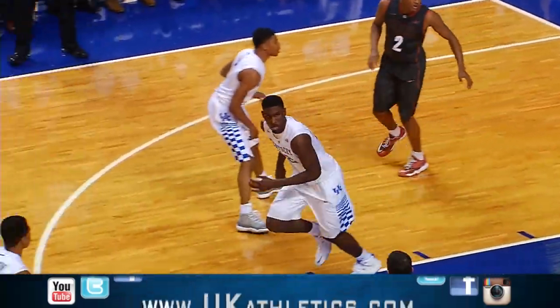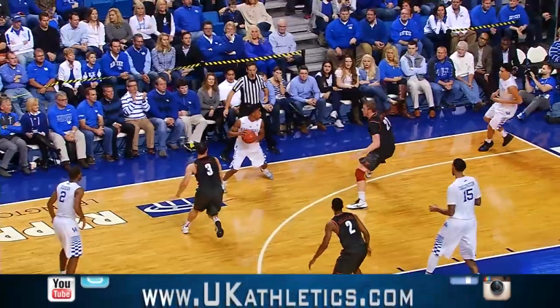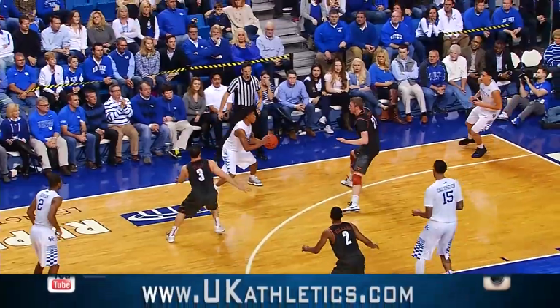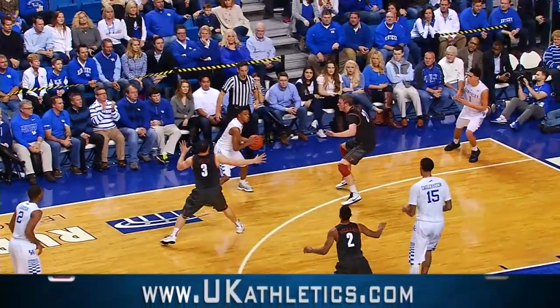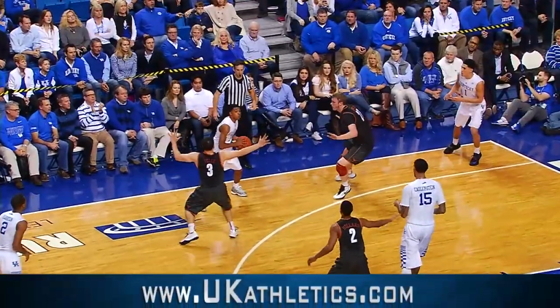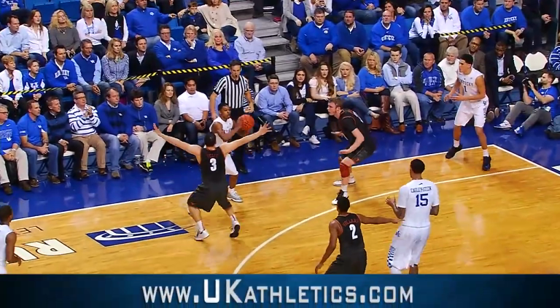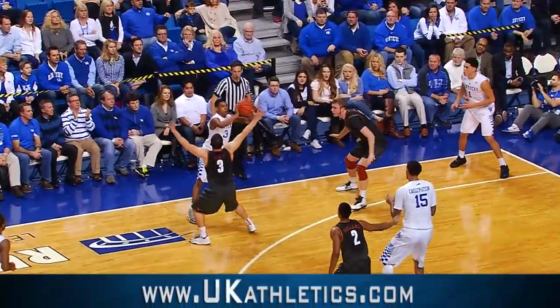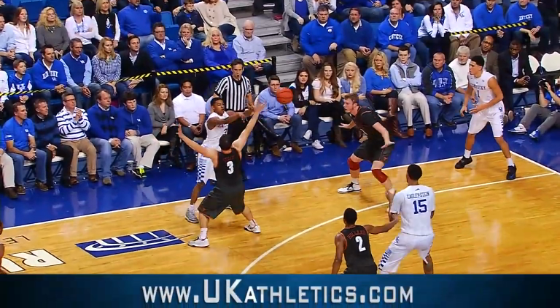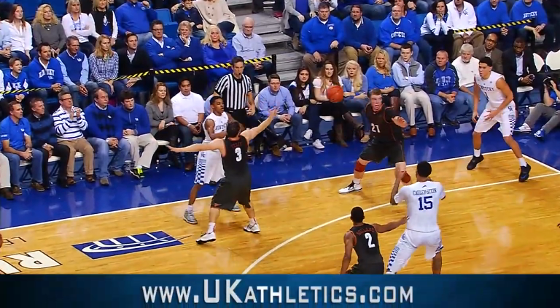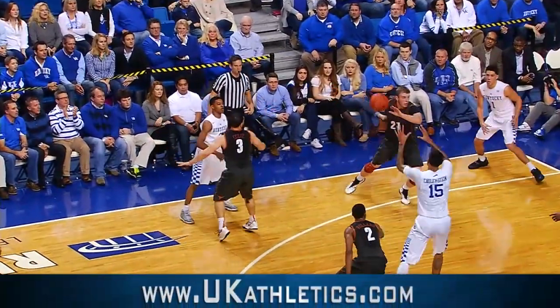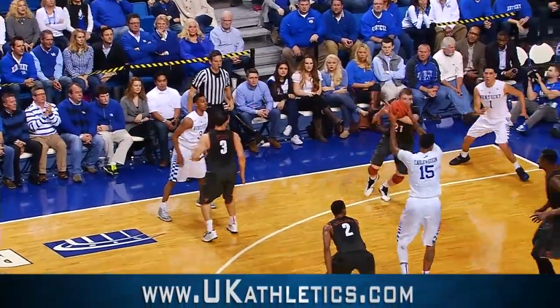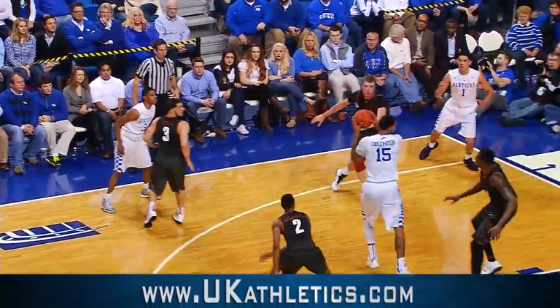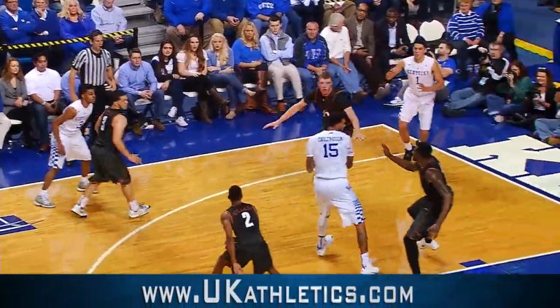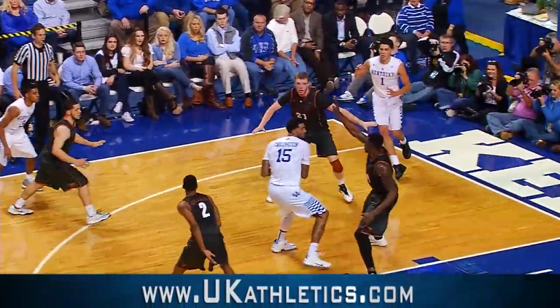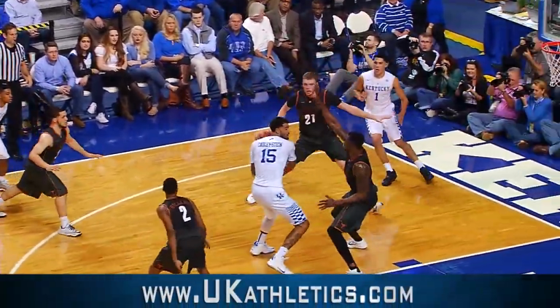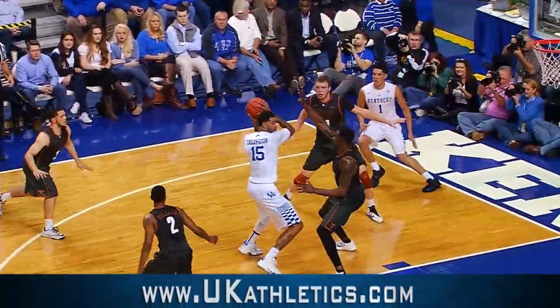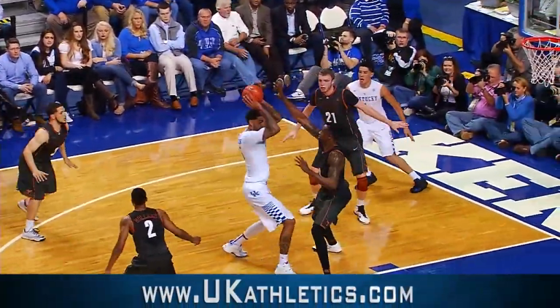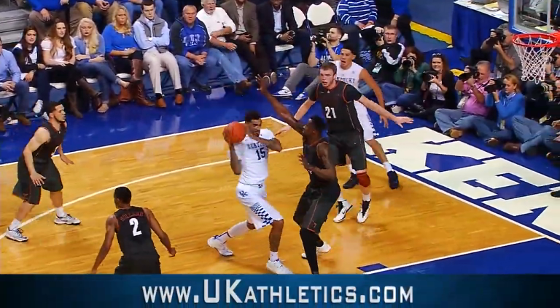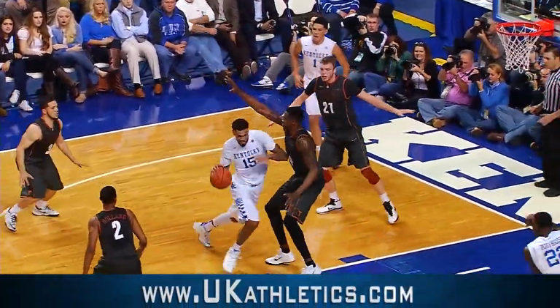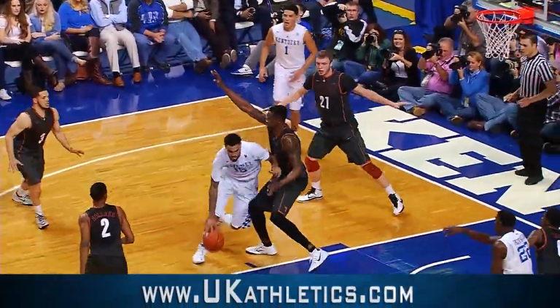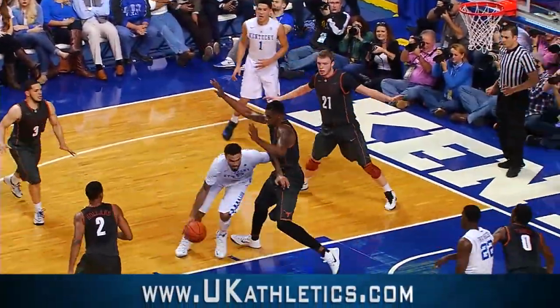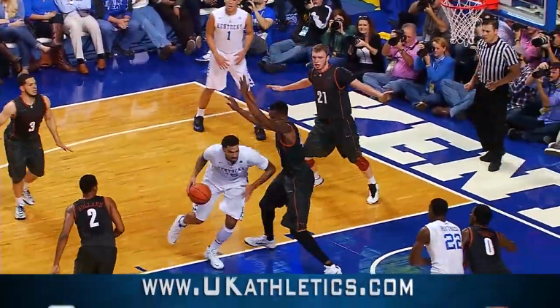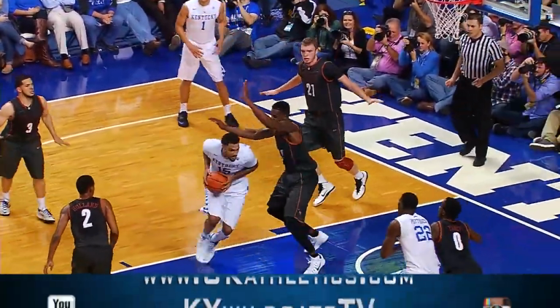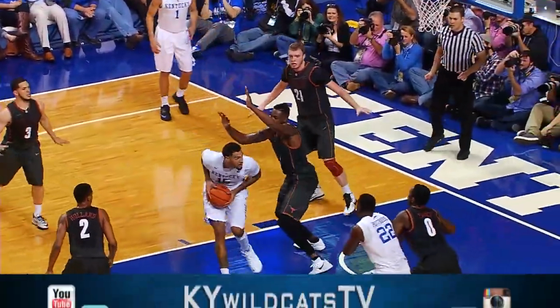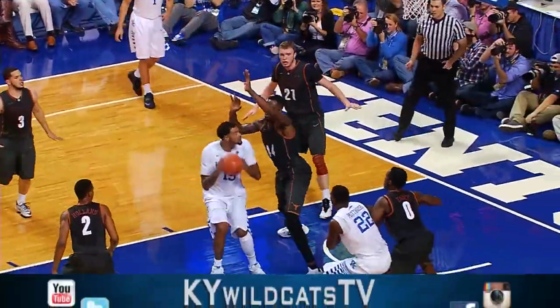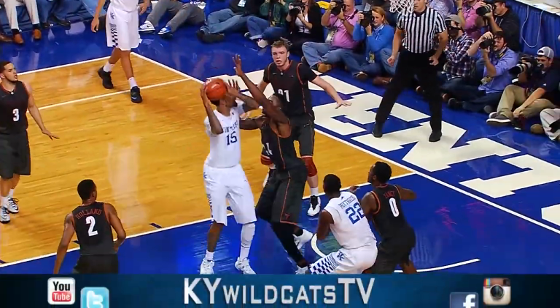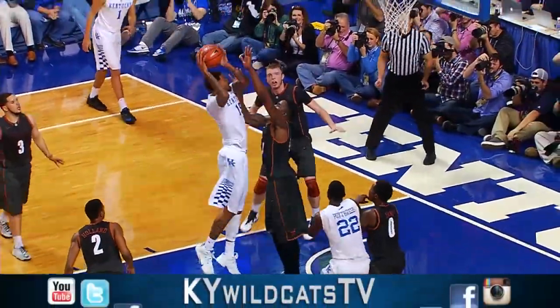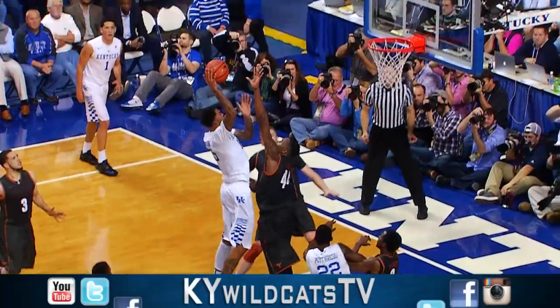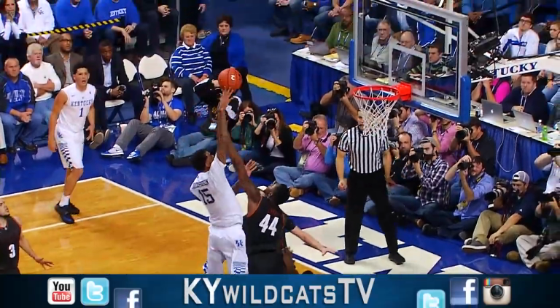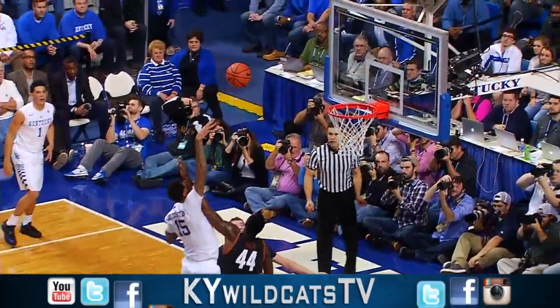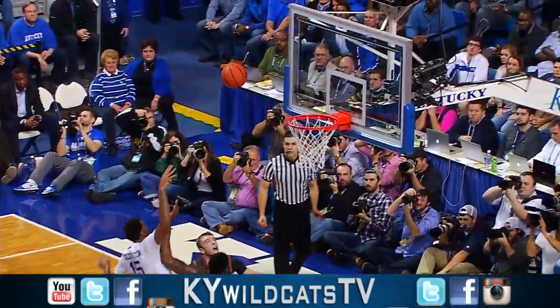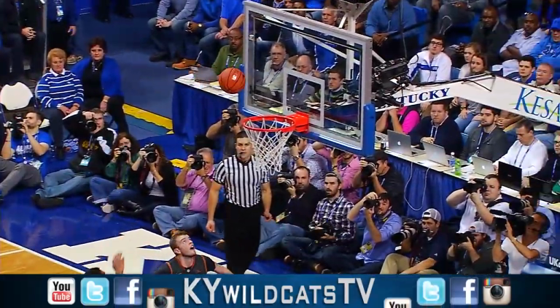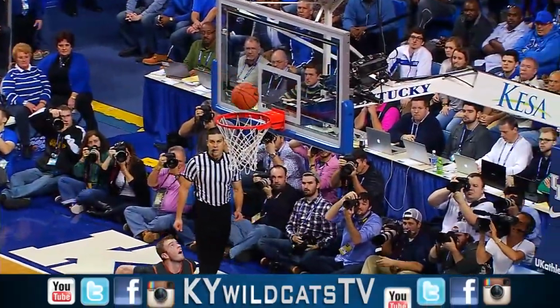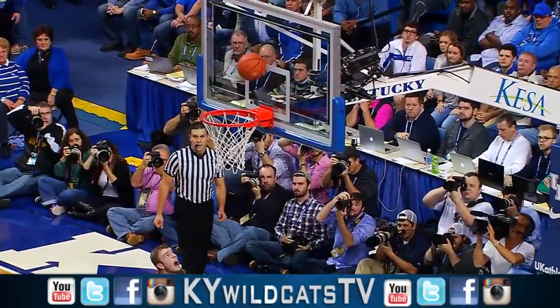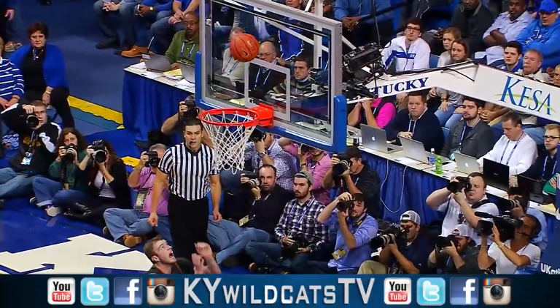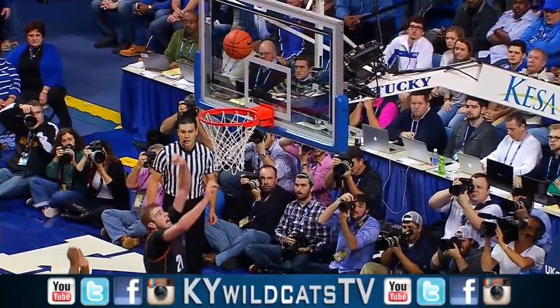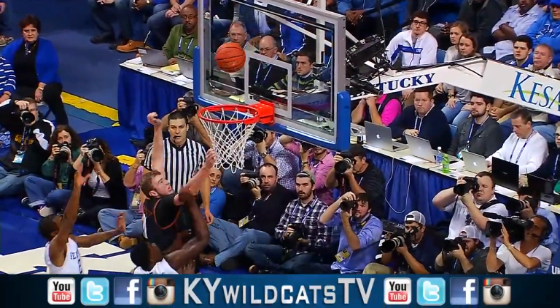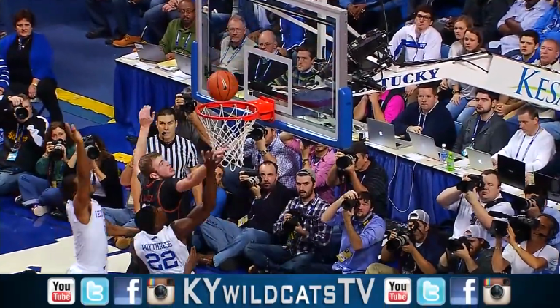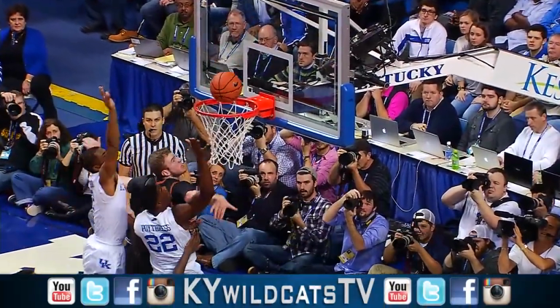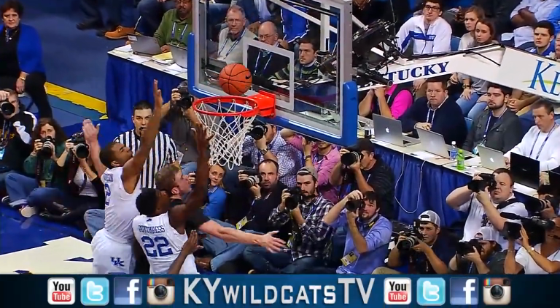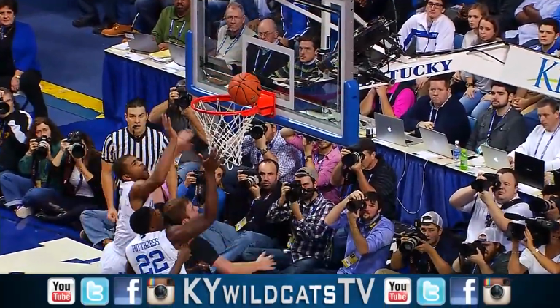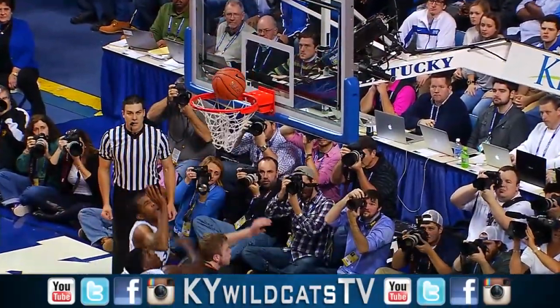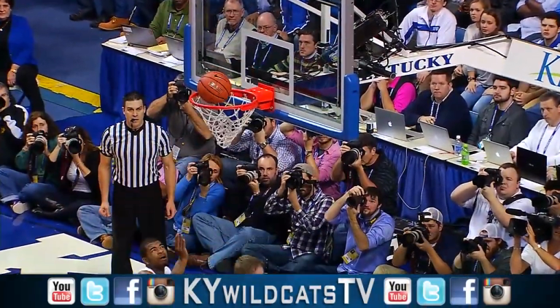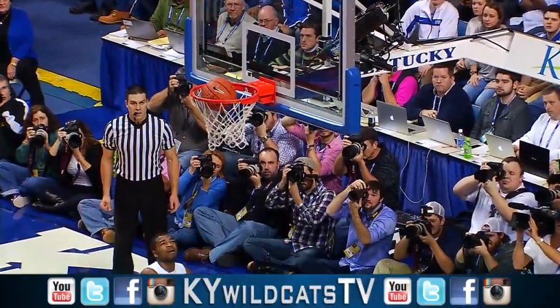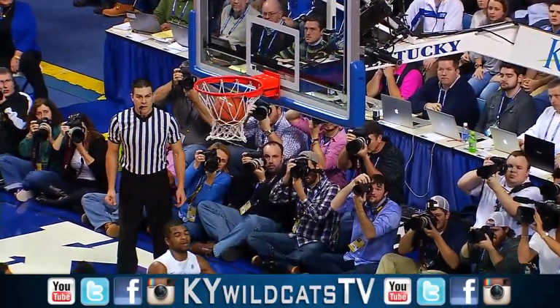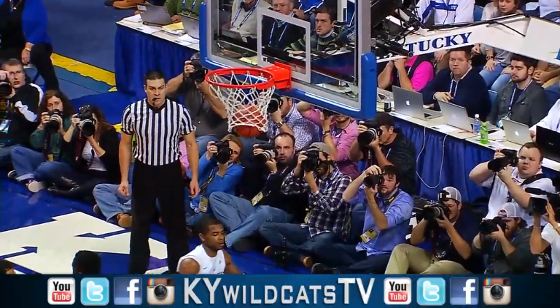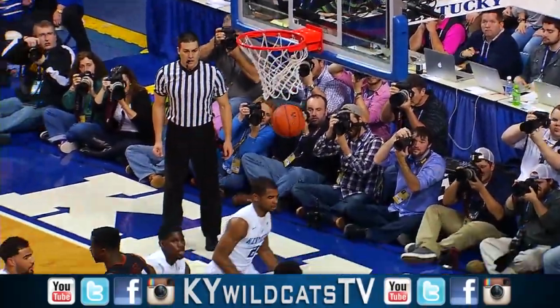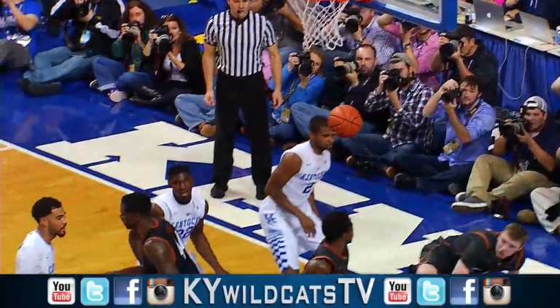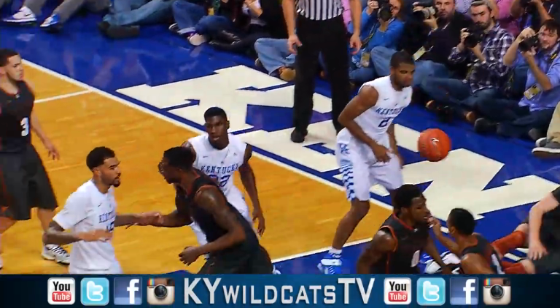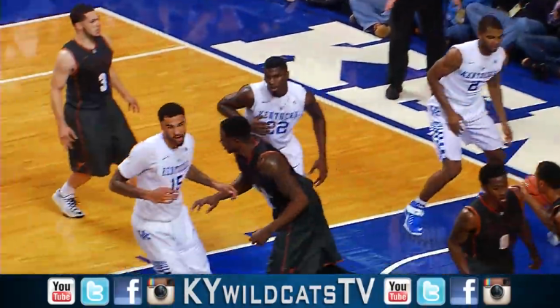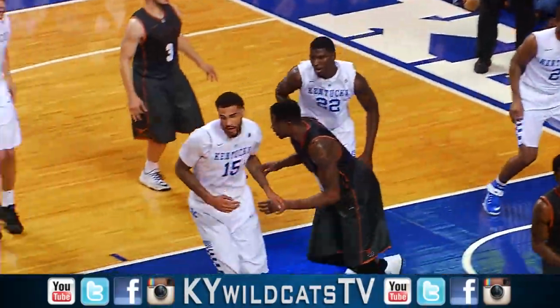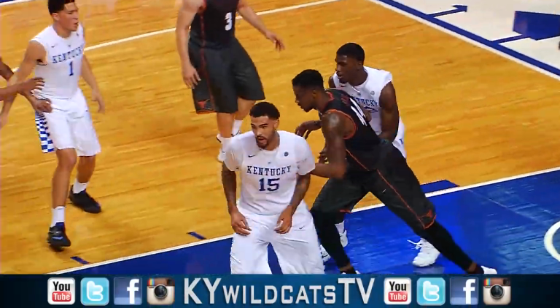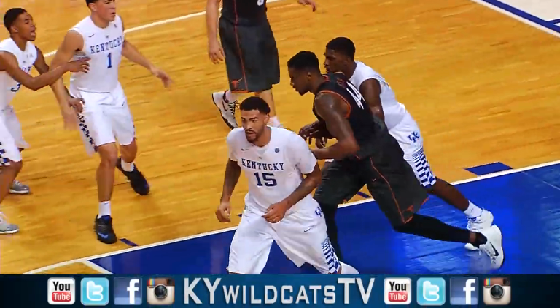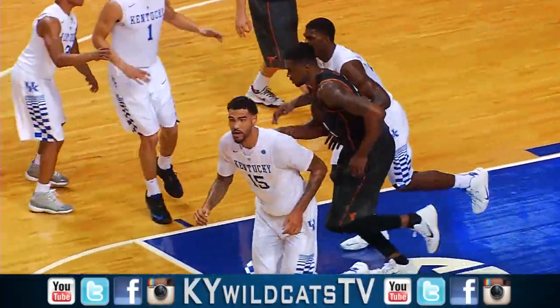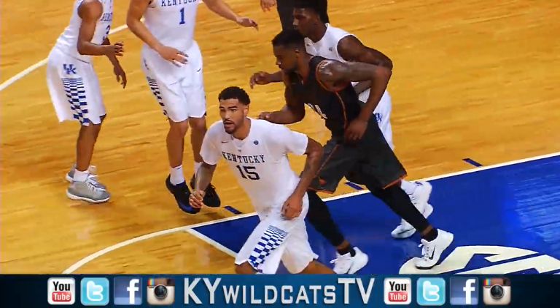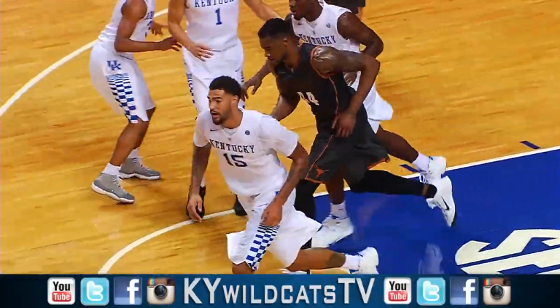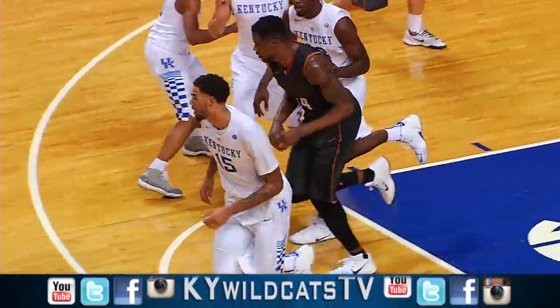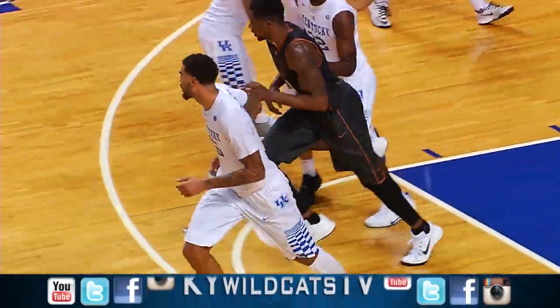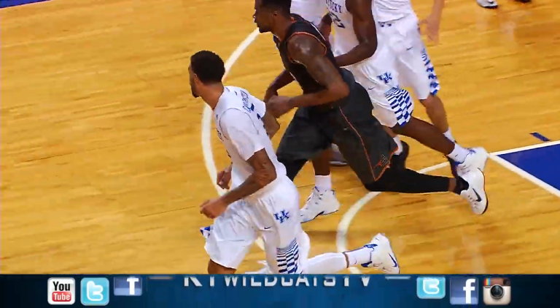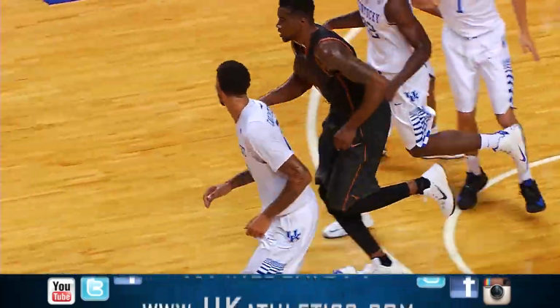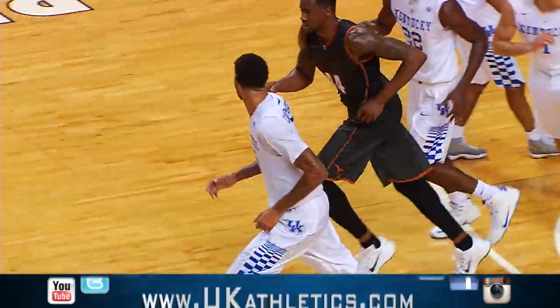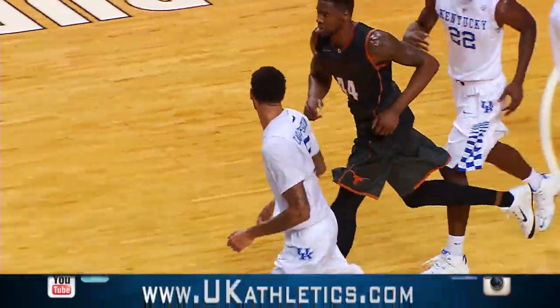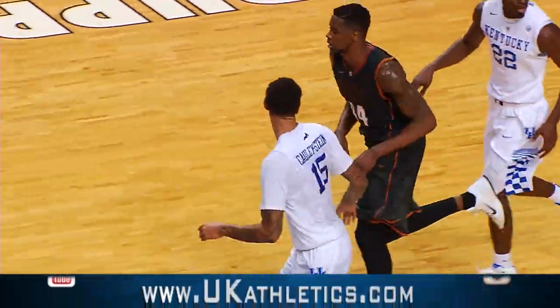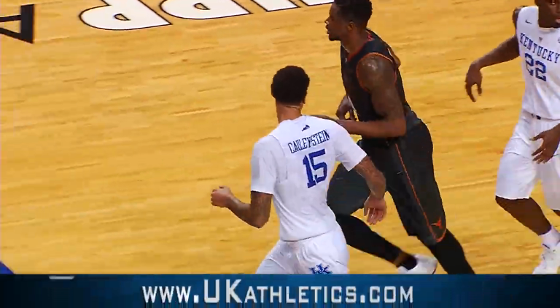Gives it to Uless on the wing, feeds it to the high post to Cauley Stein, goes into the paint with a right-hand hook, bounces off — no good — tapped in! Aaron Harrison got it!